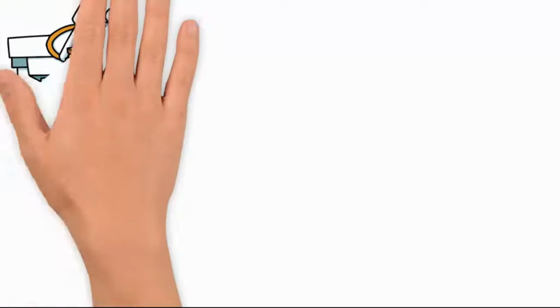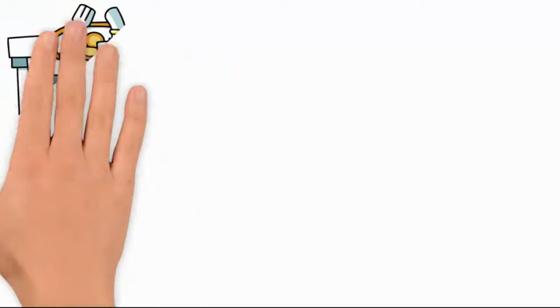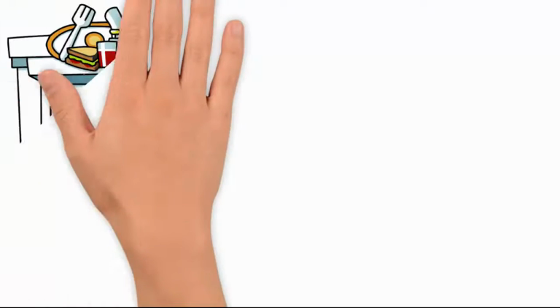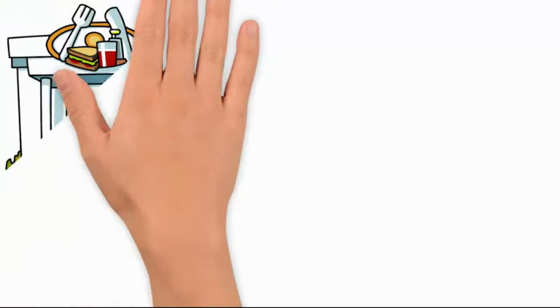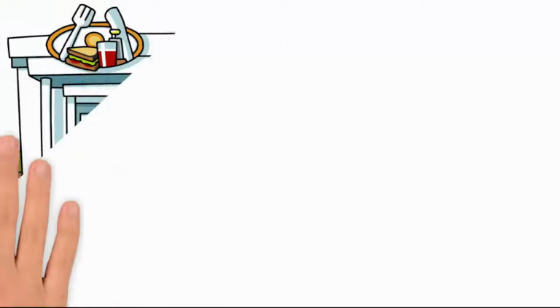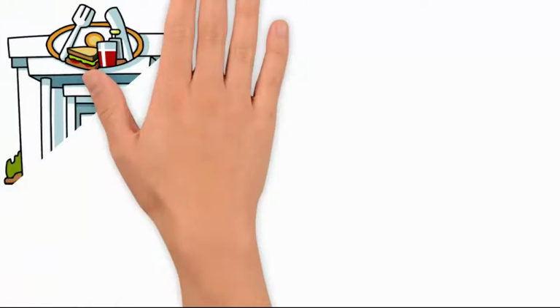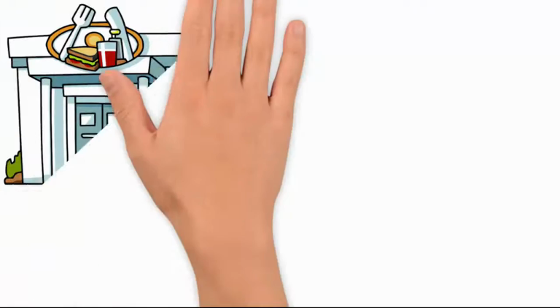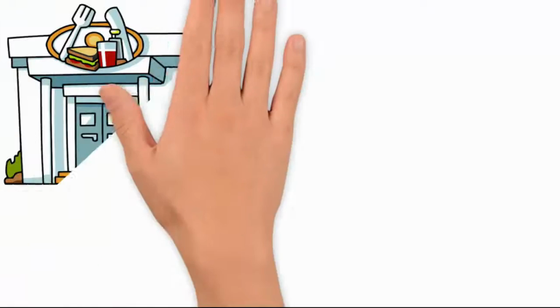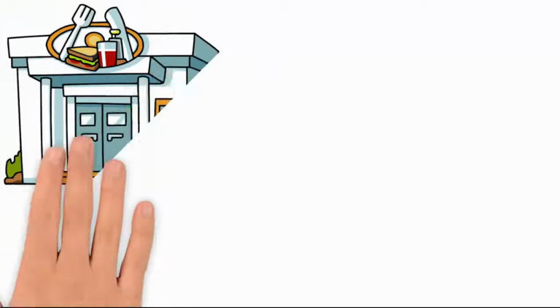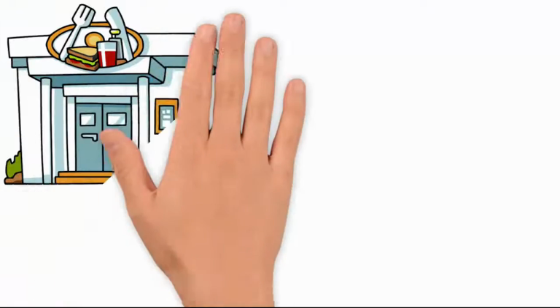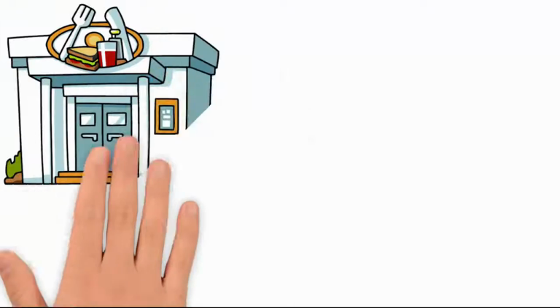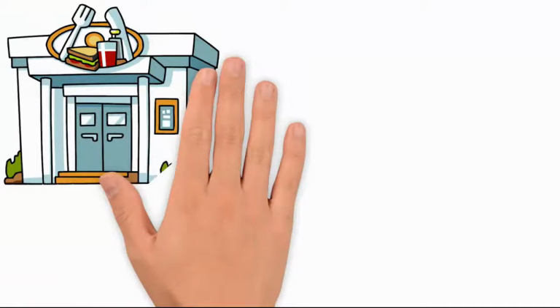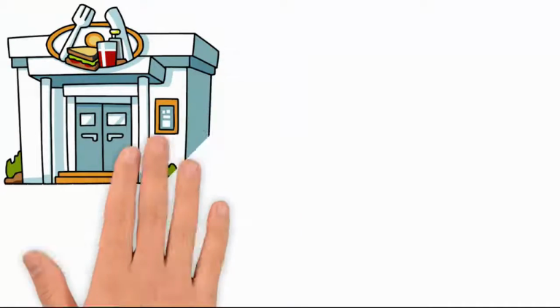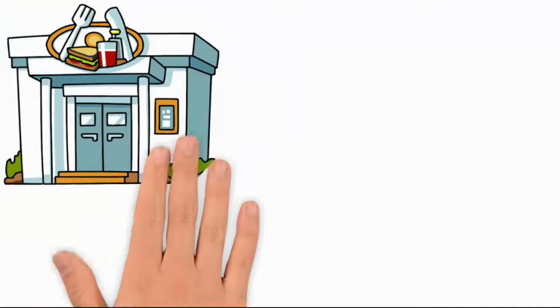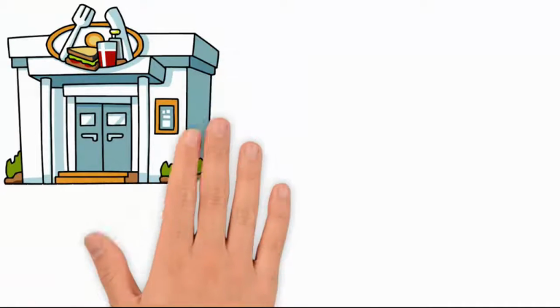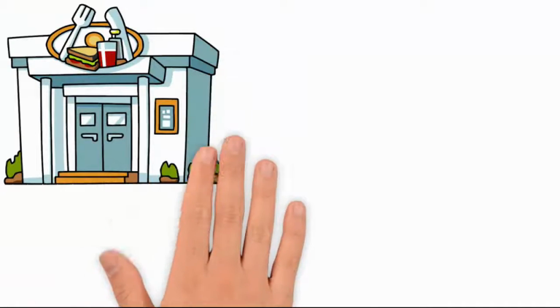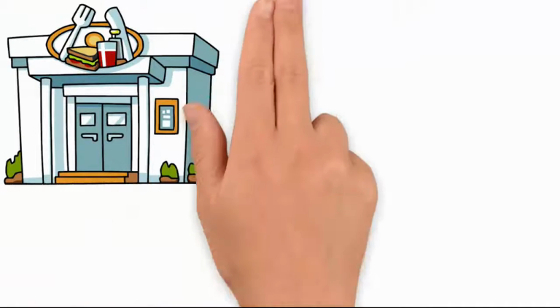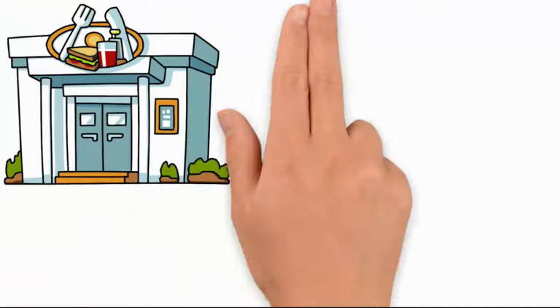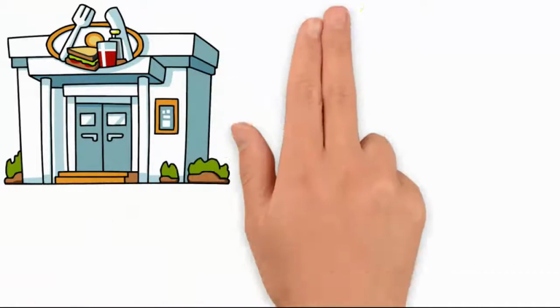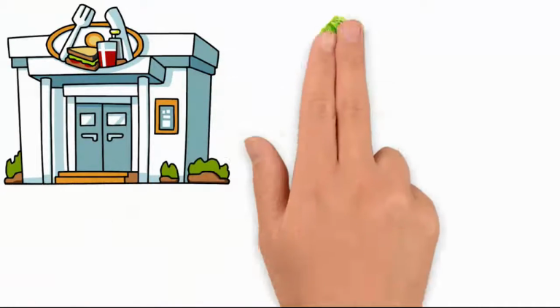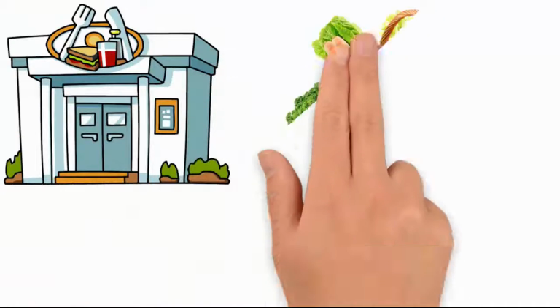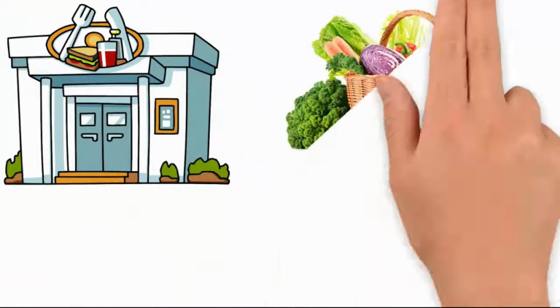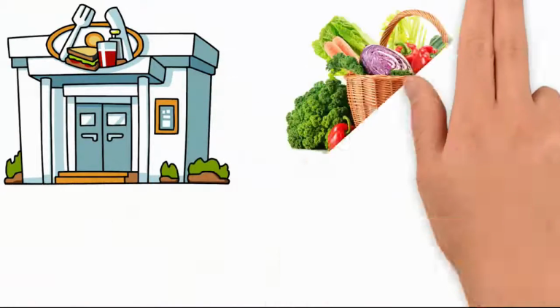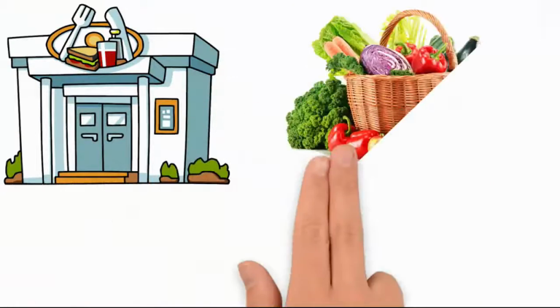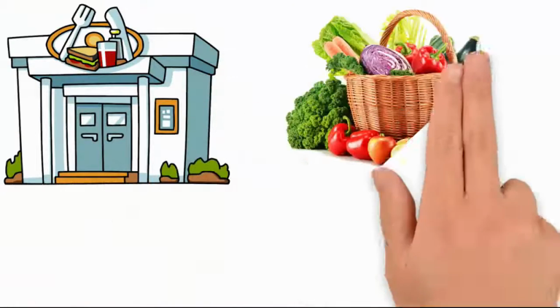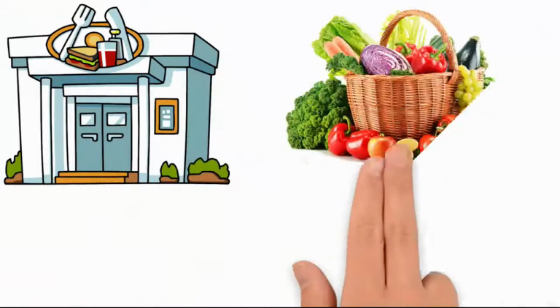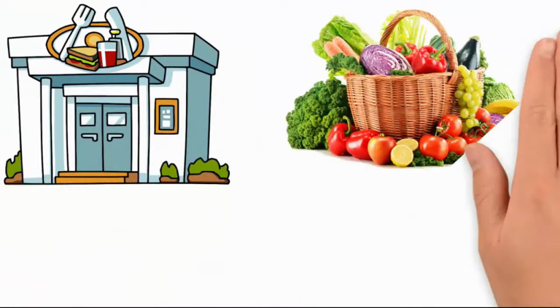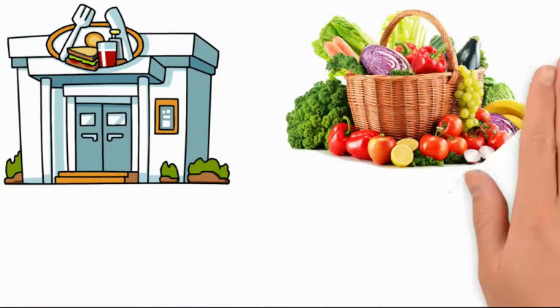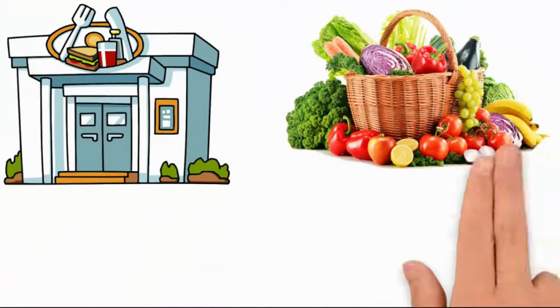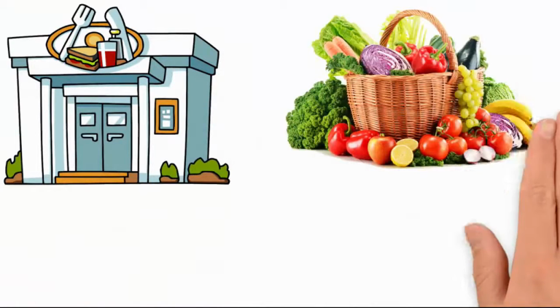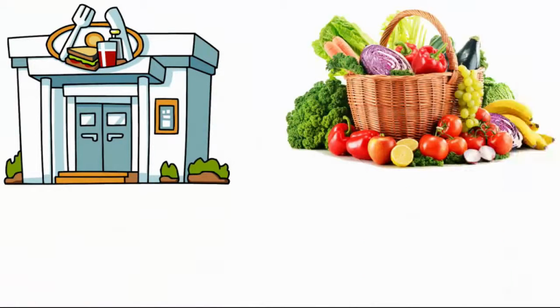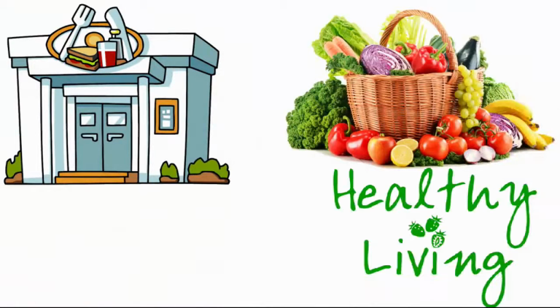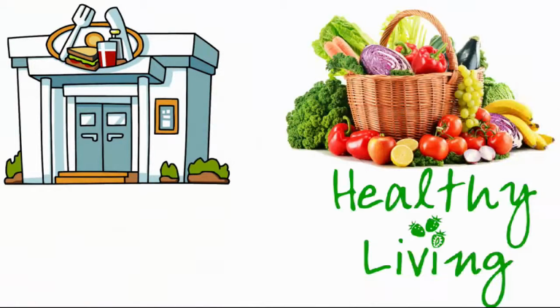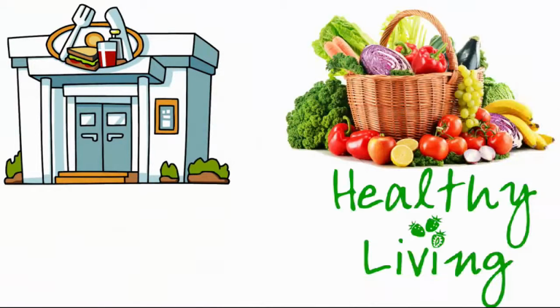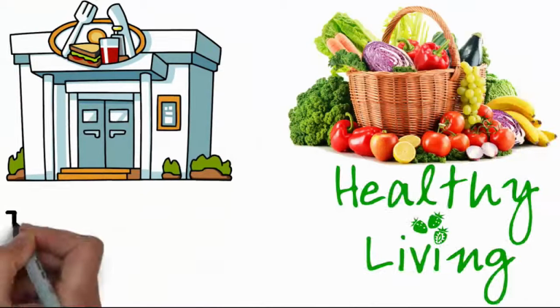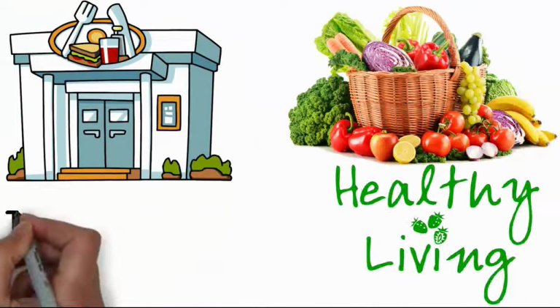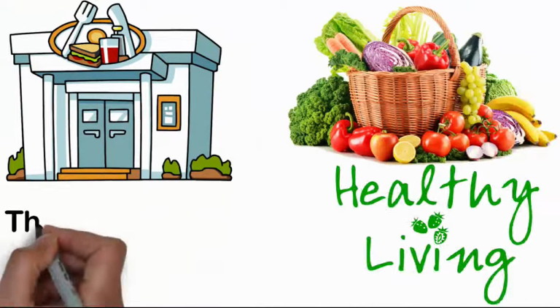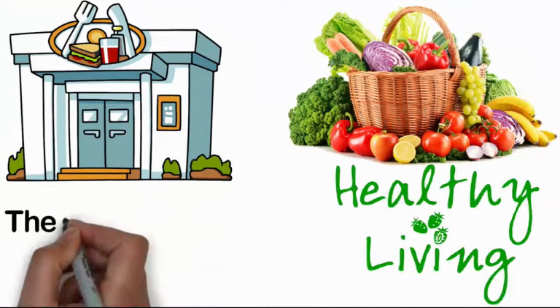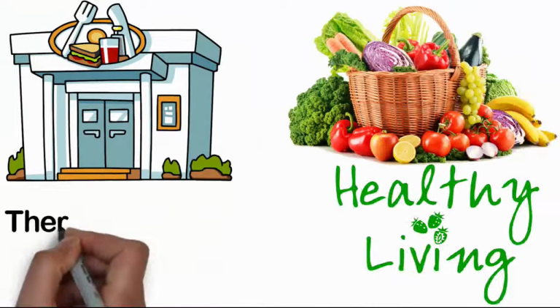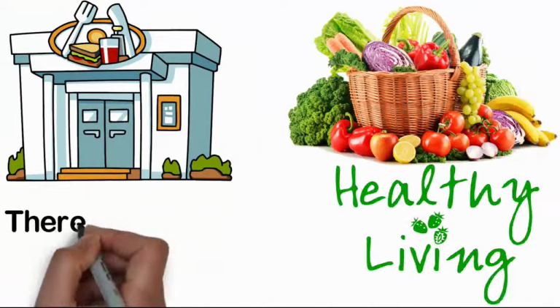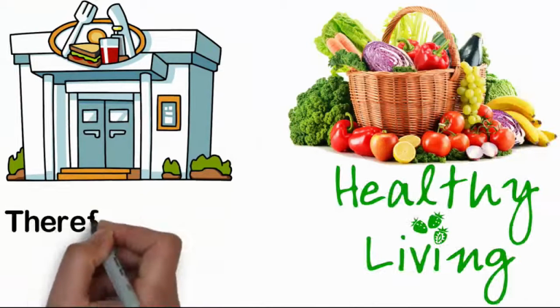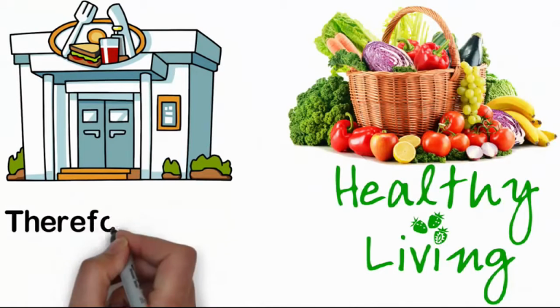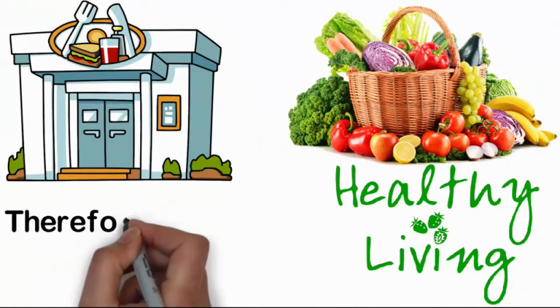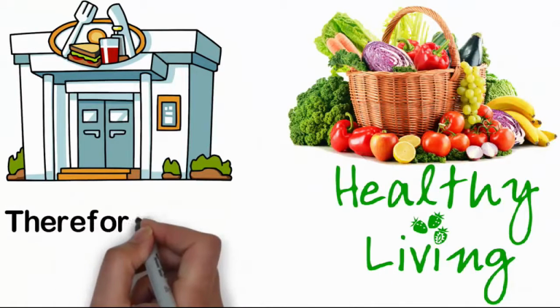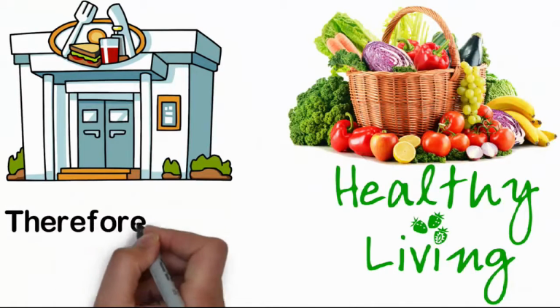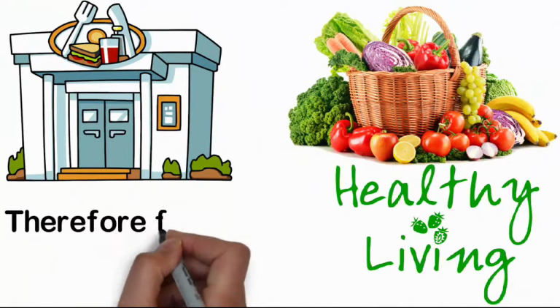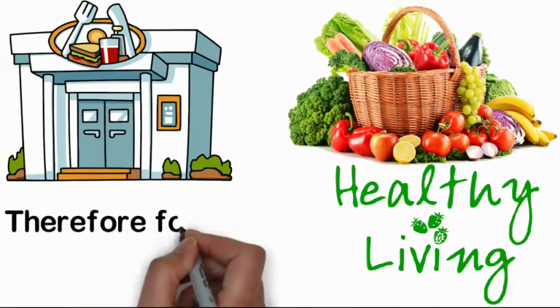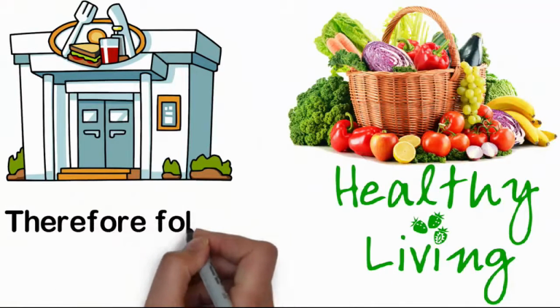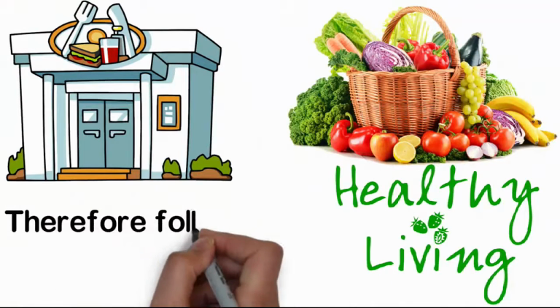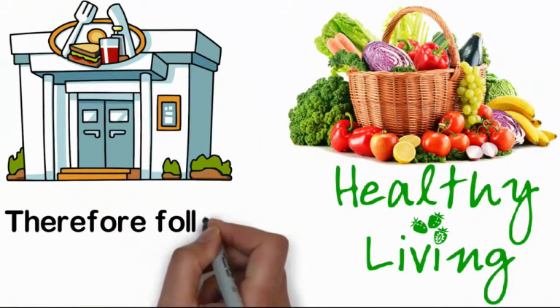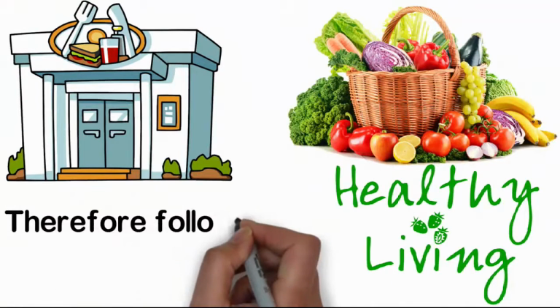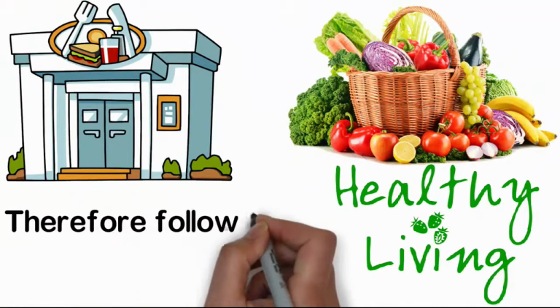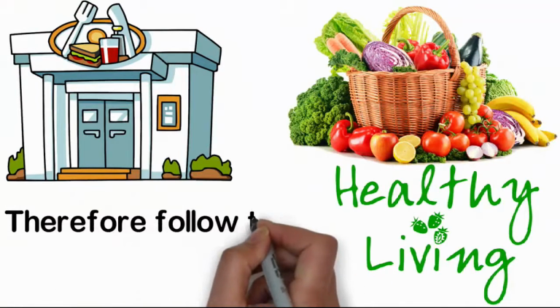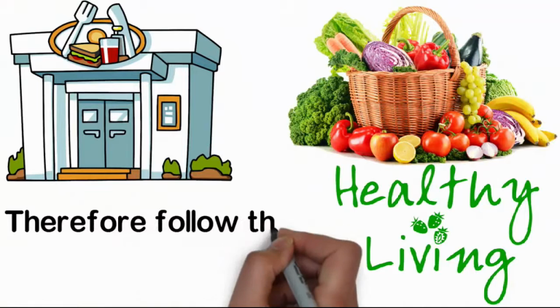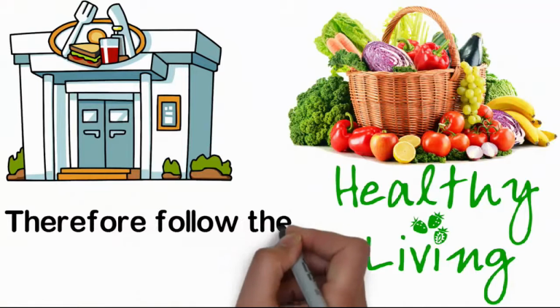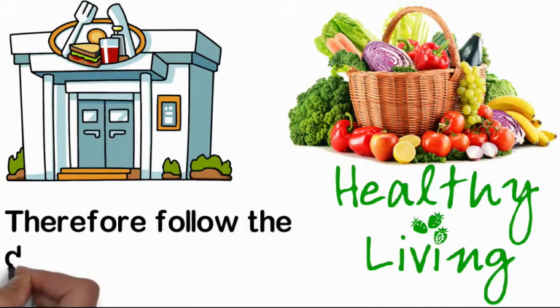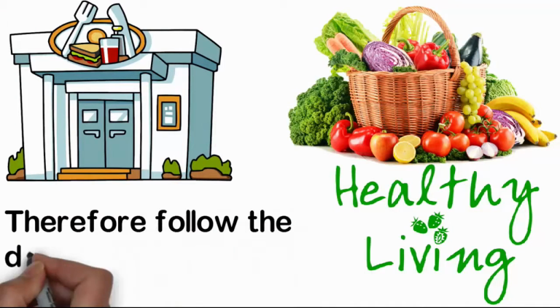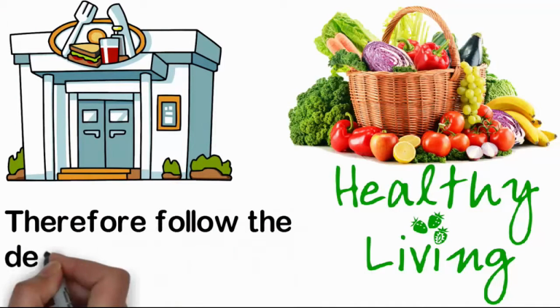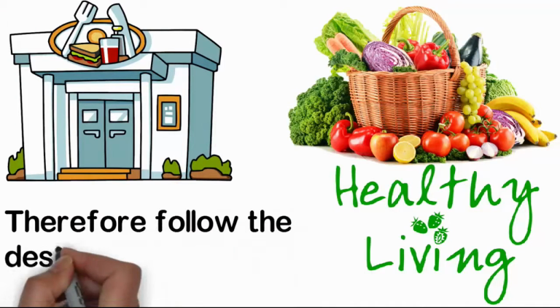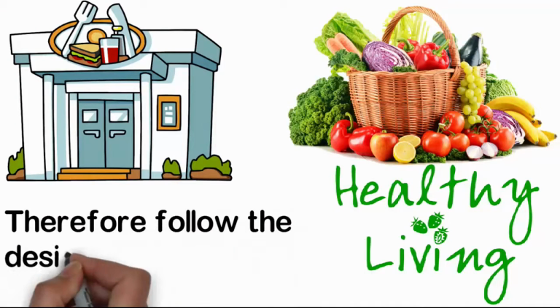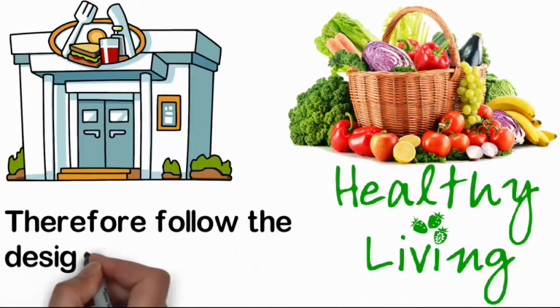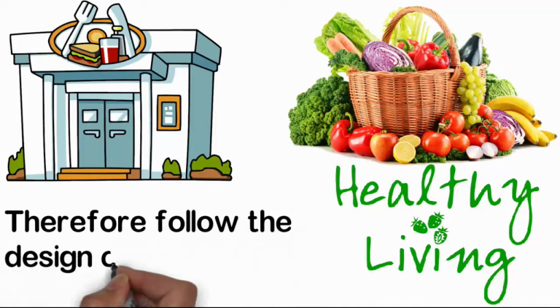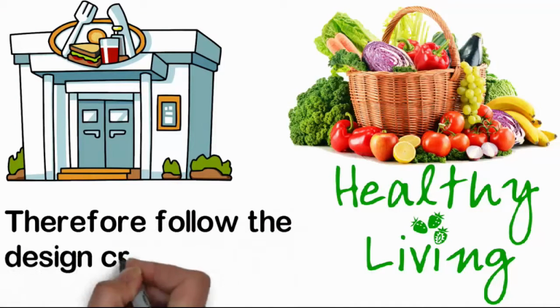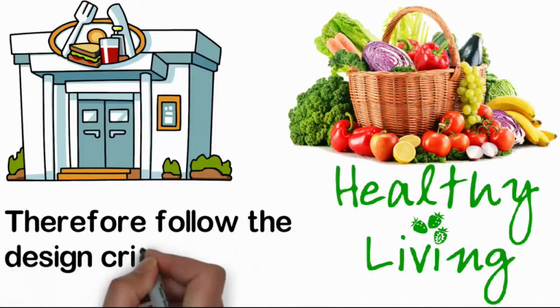Cafeterias within the buildings must have fruit and vegetables for healthy living; therefore follow the design criteria as below.